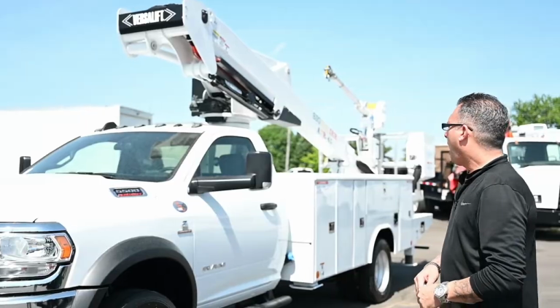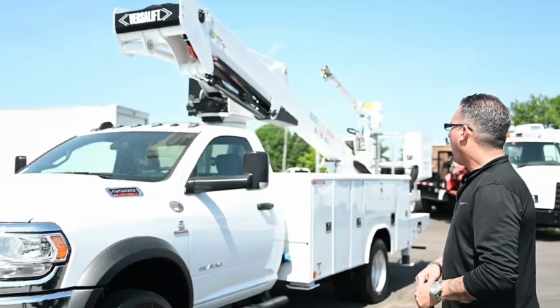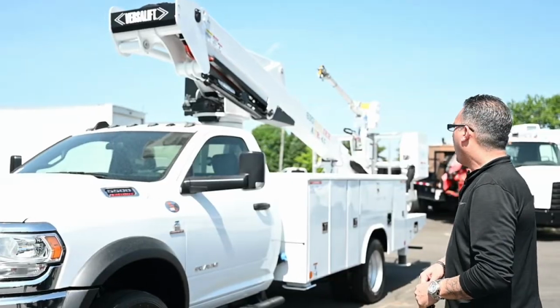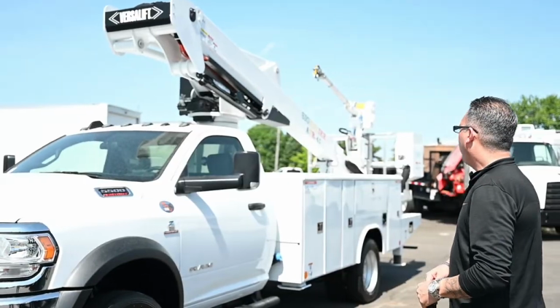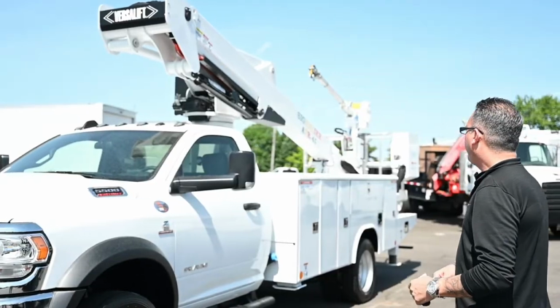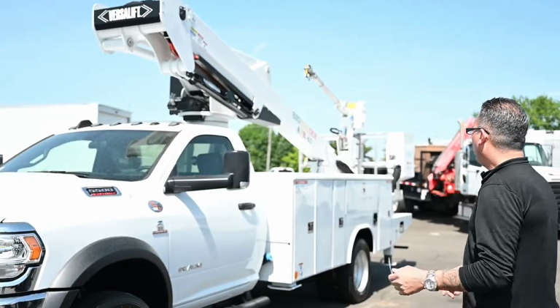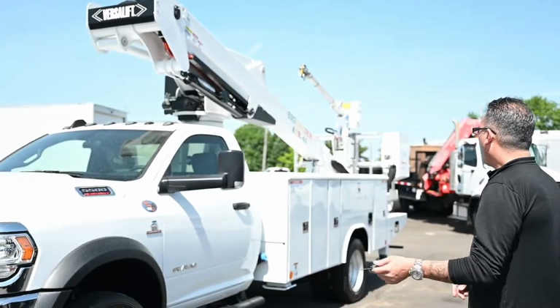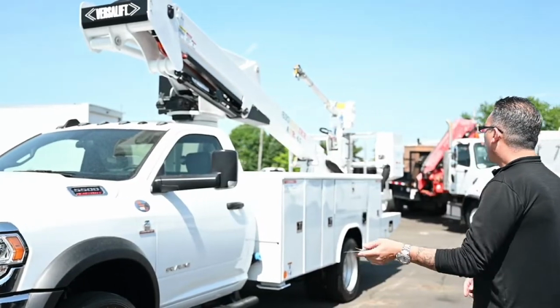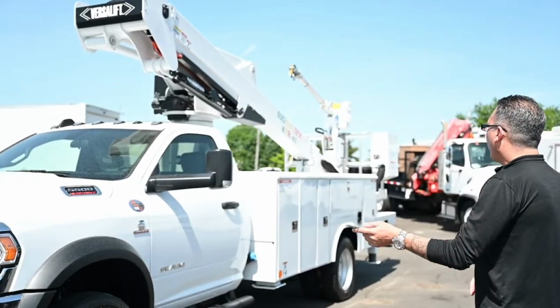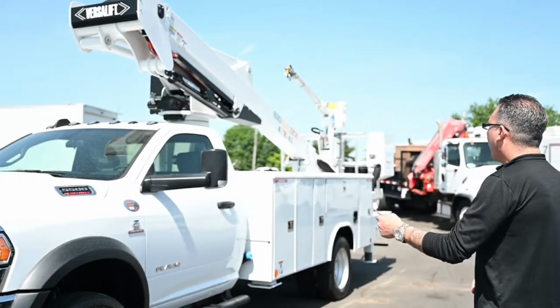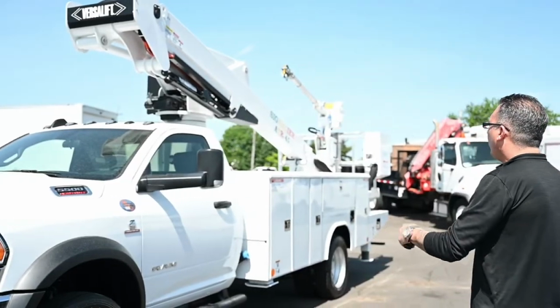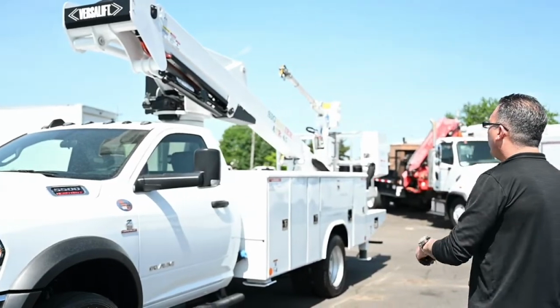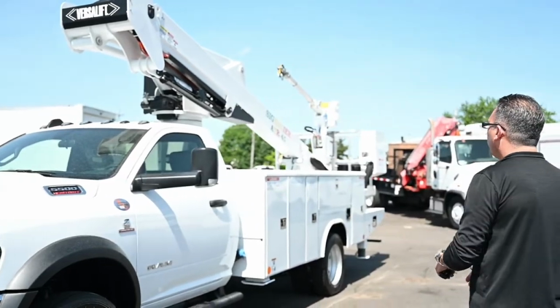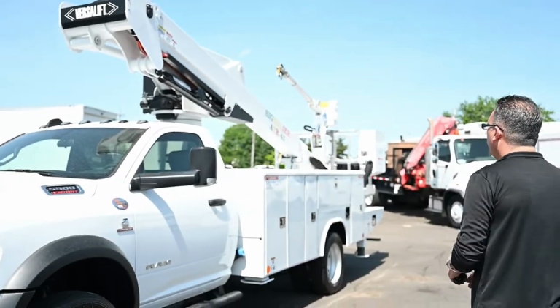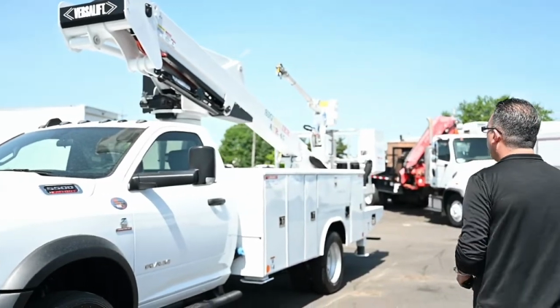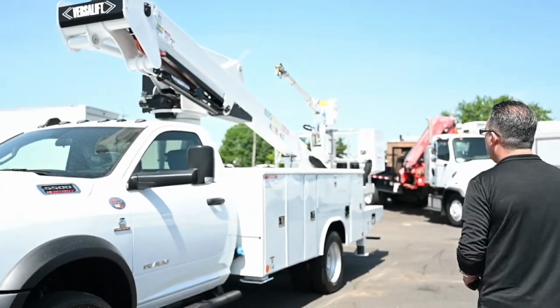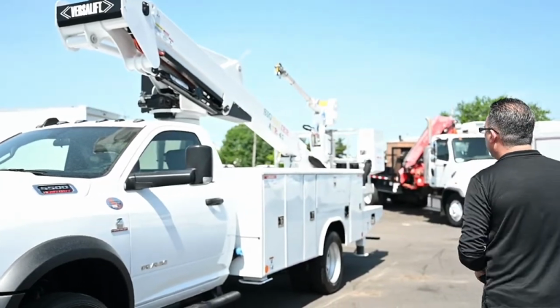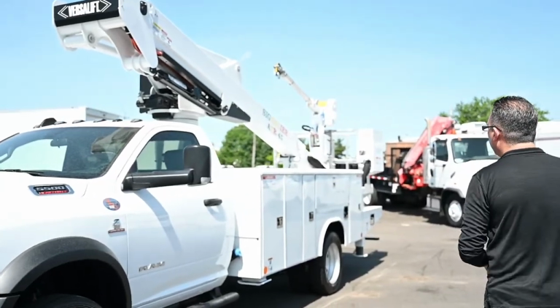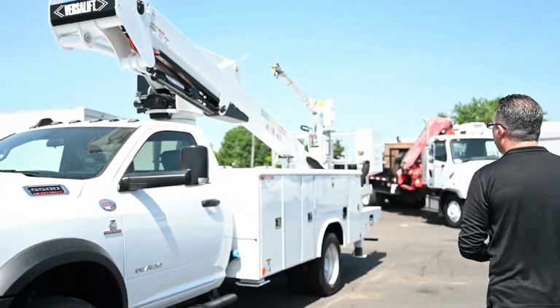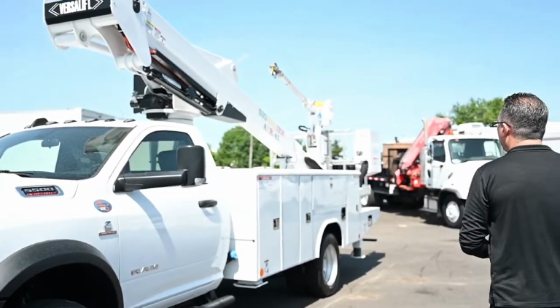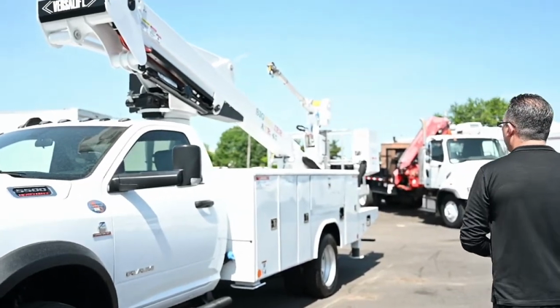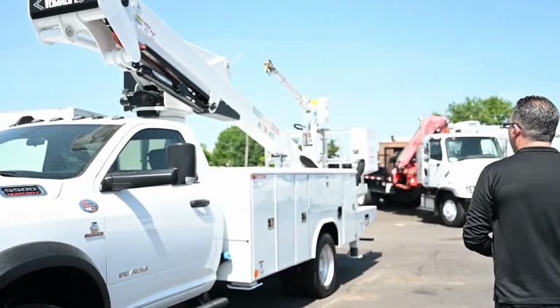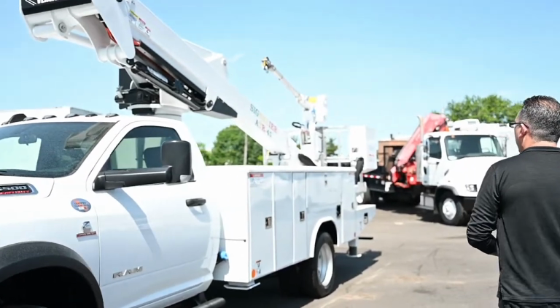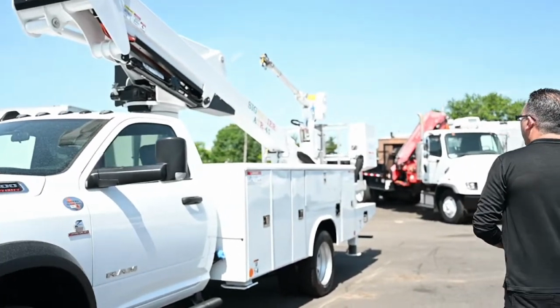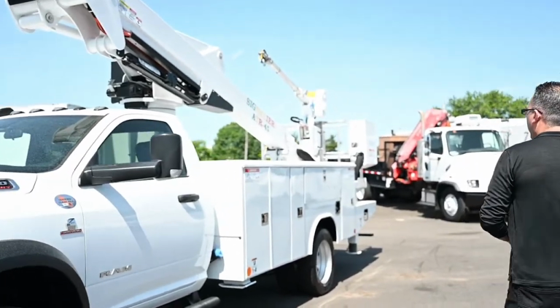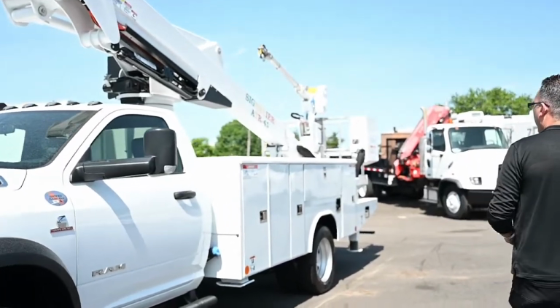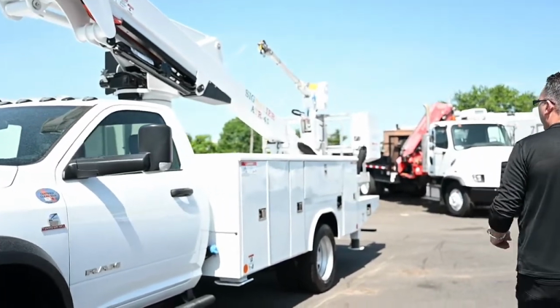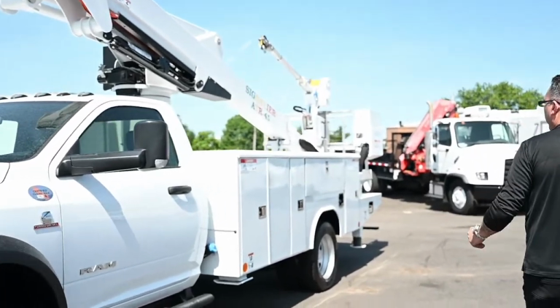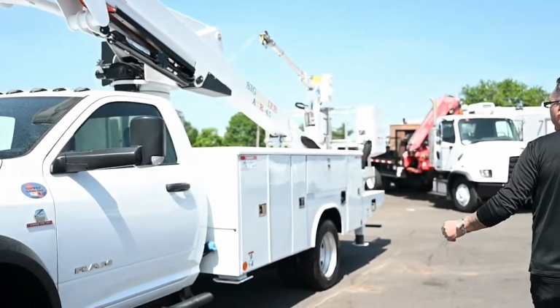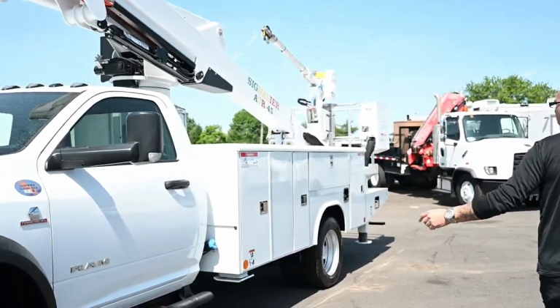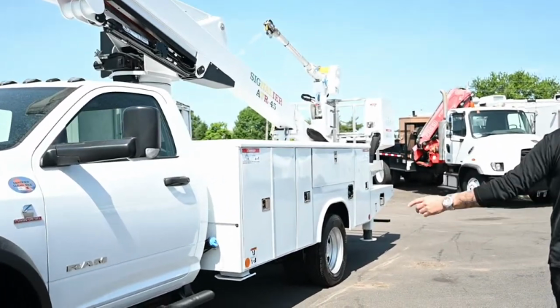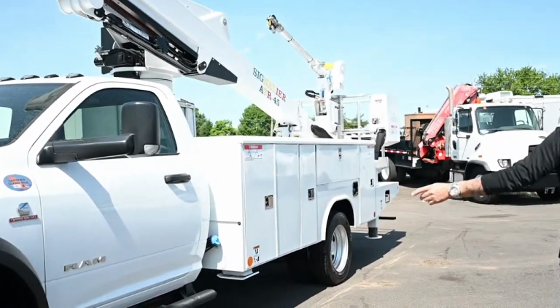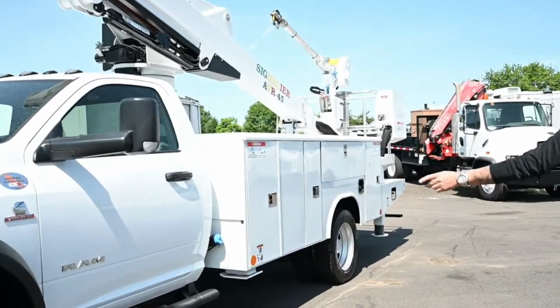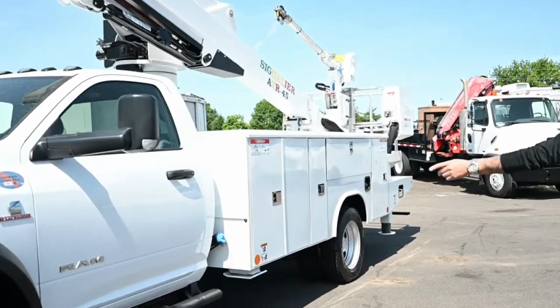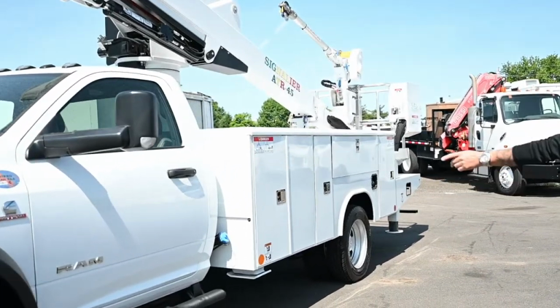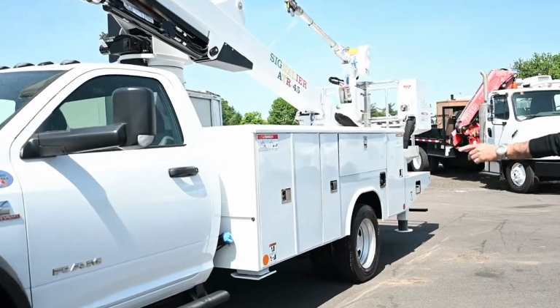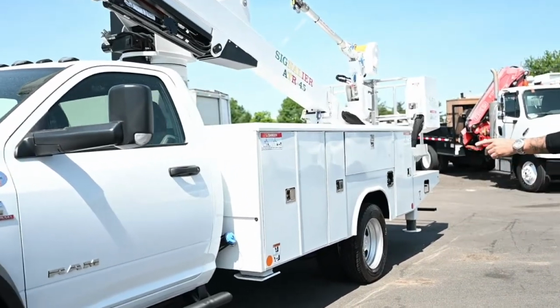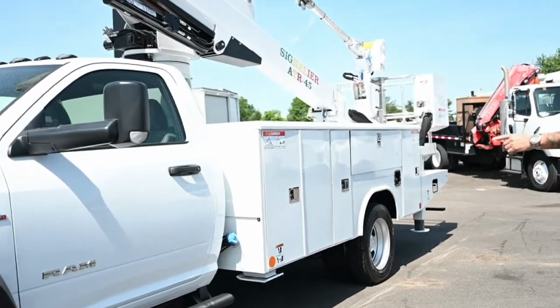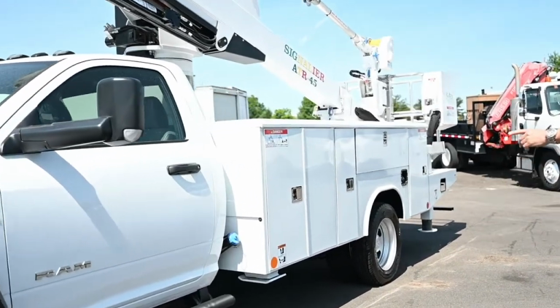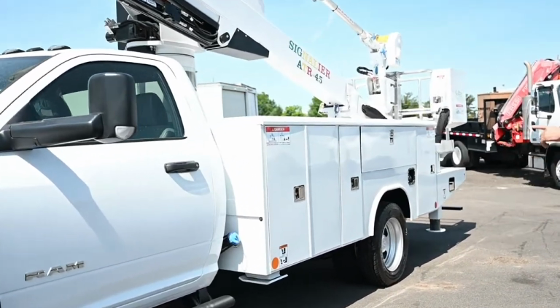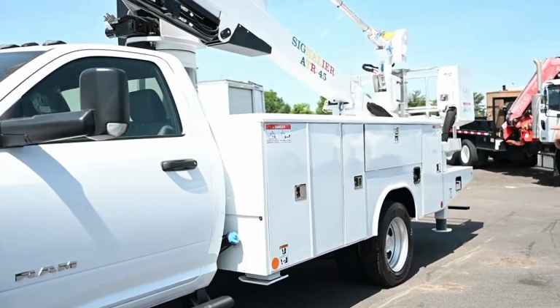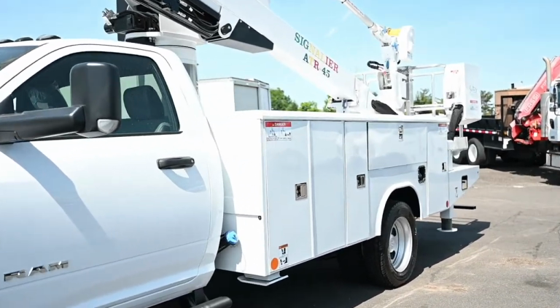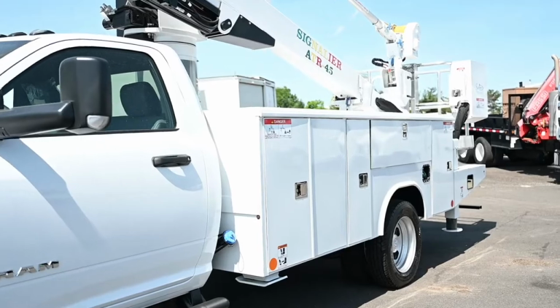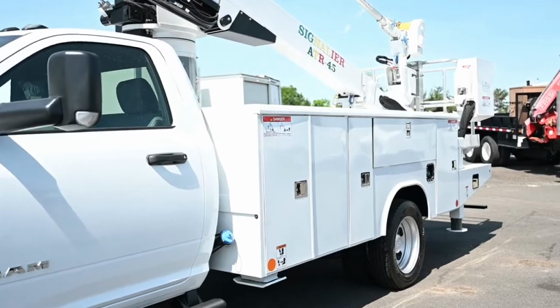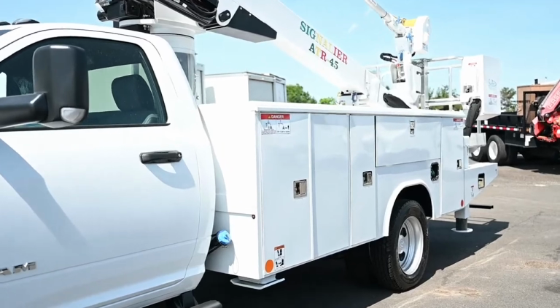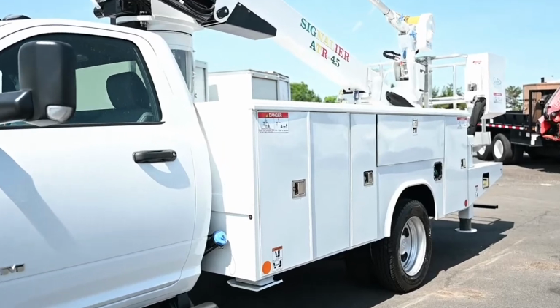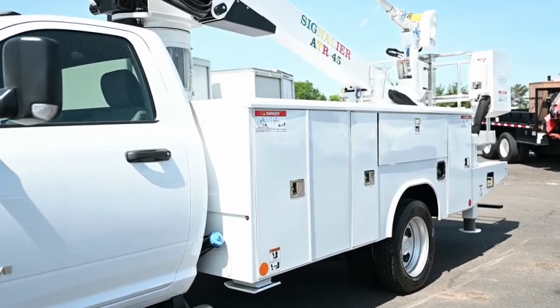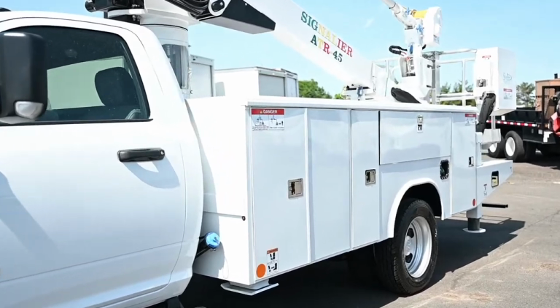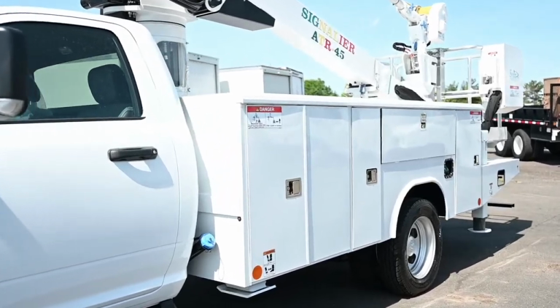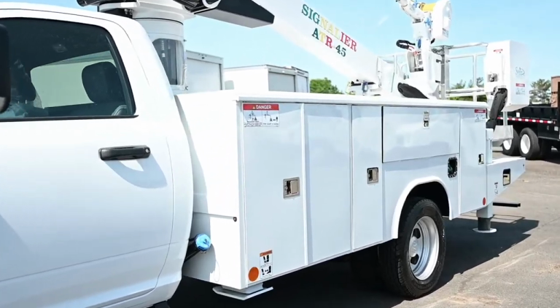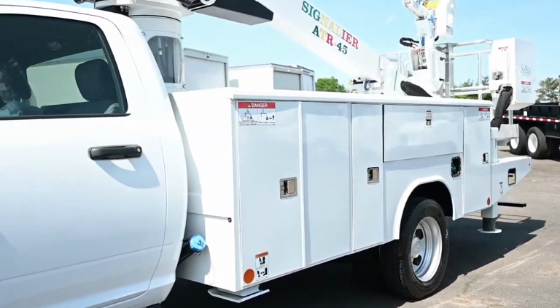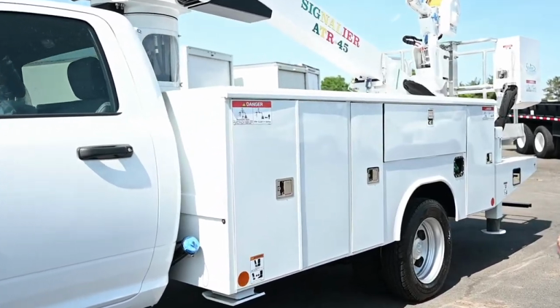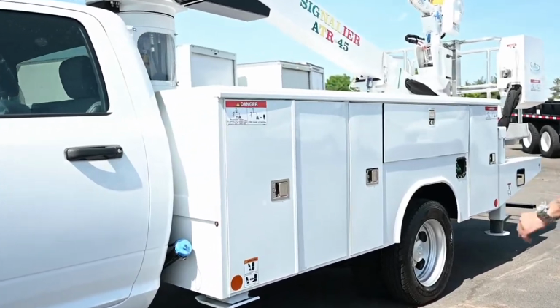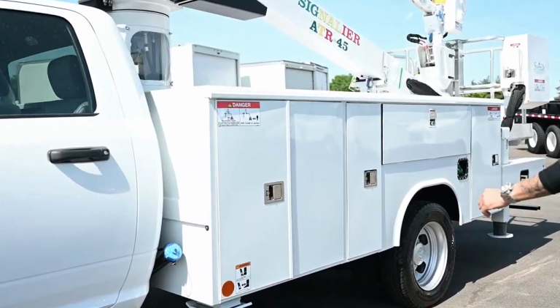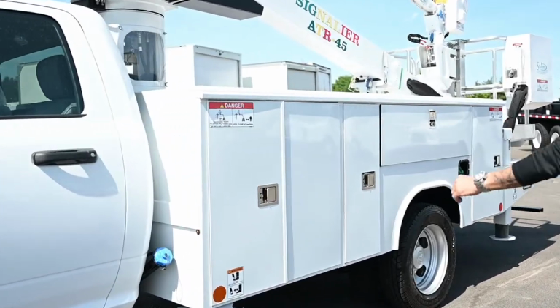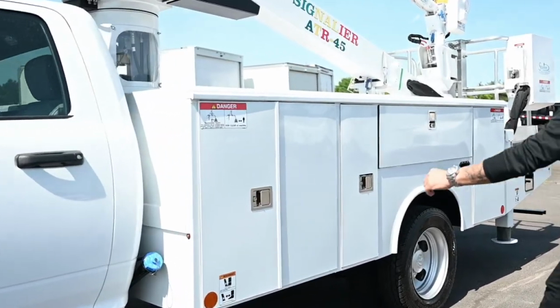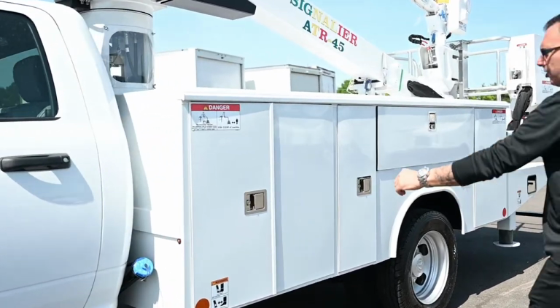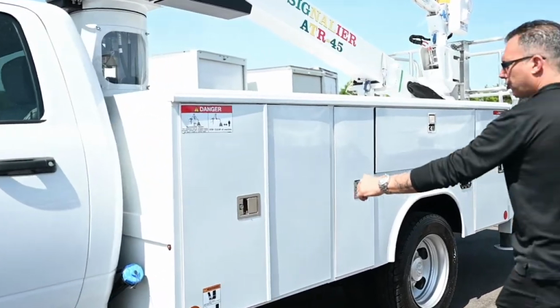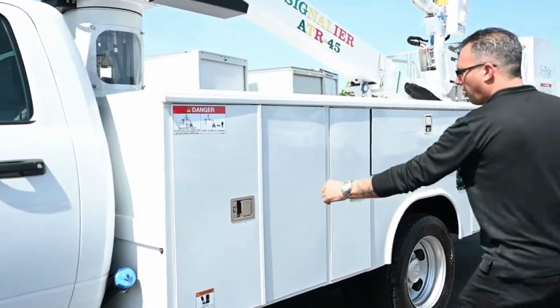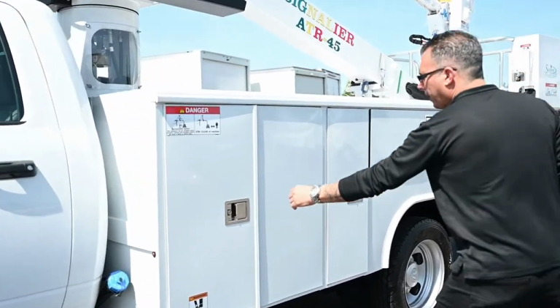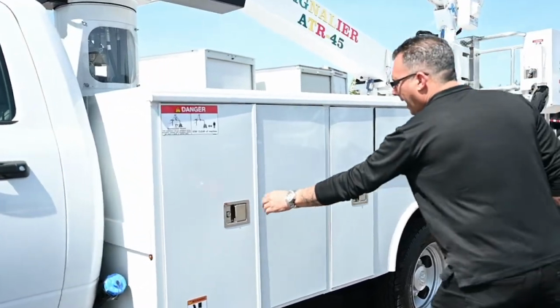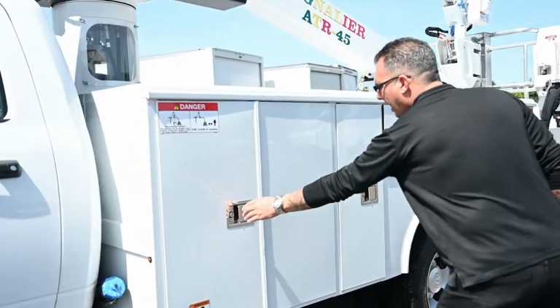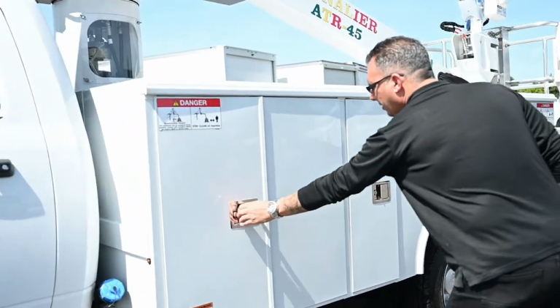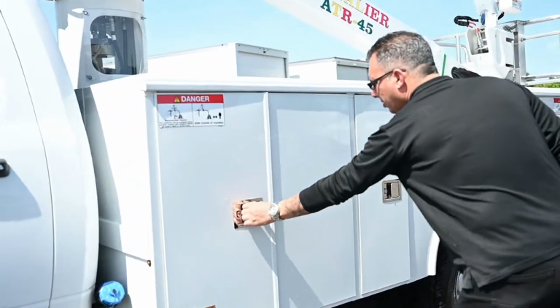If you walk around with me, you'll notice all the service utility cabinets that this truck has.